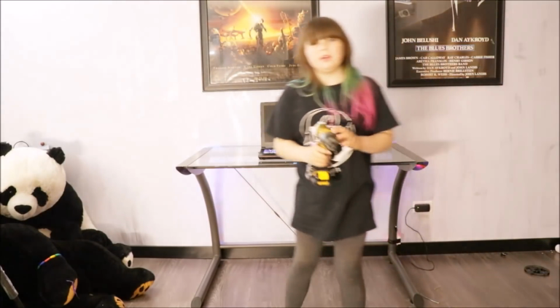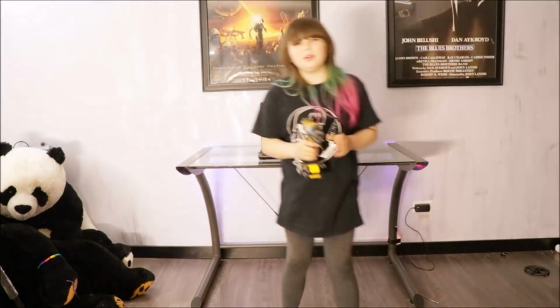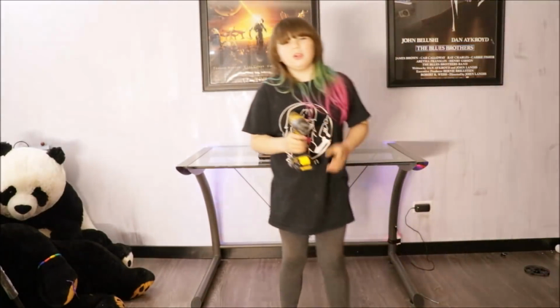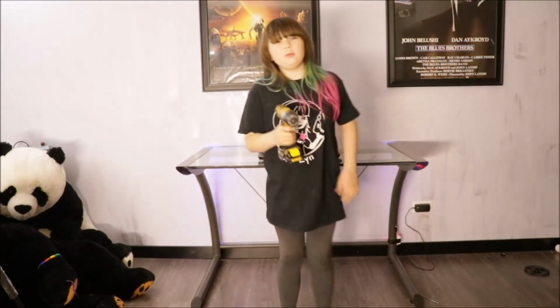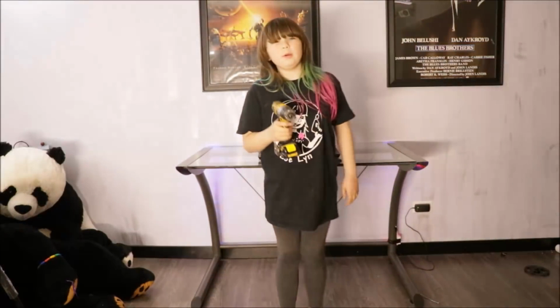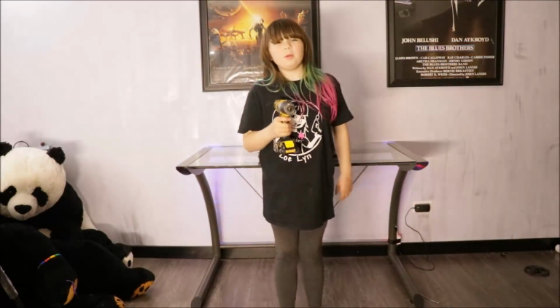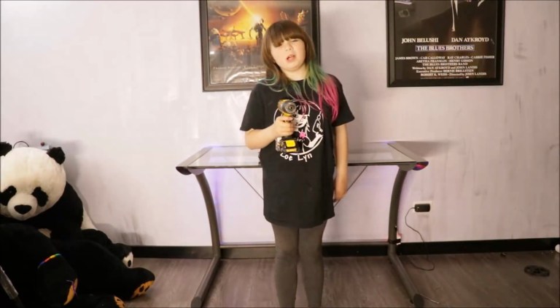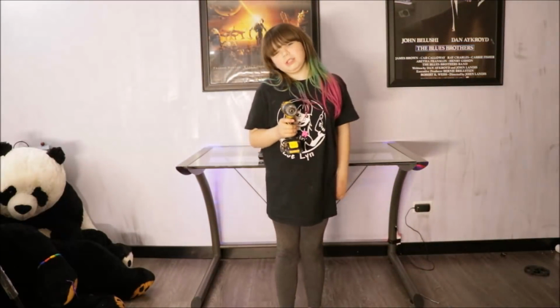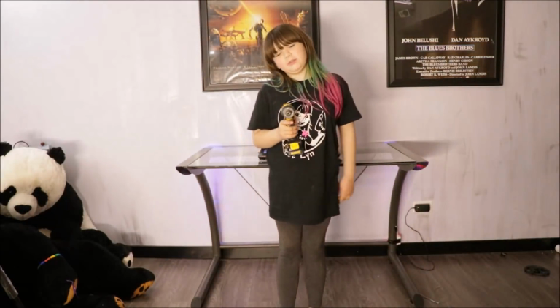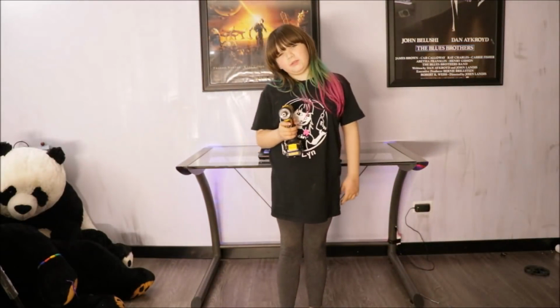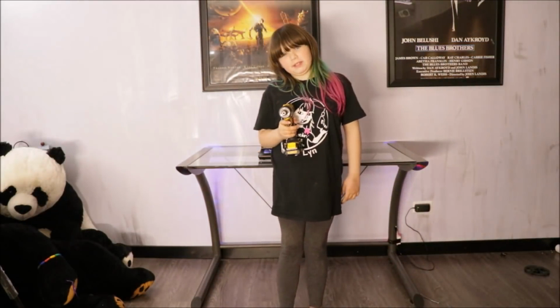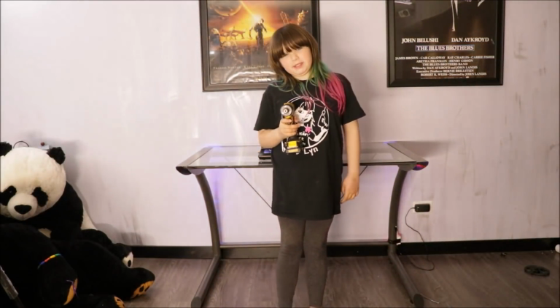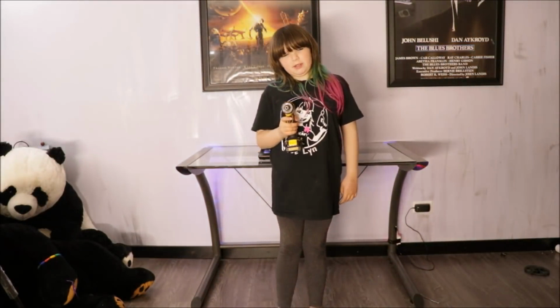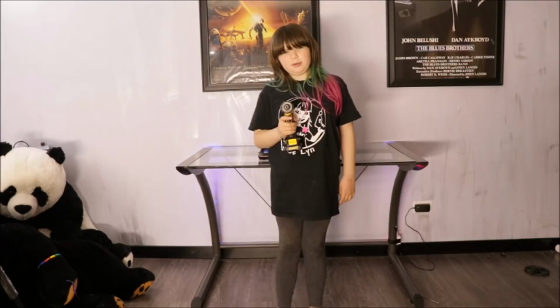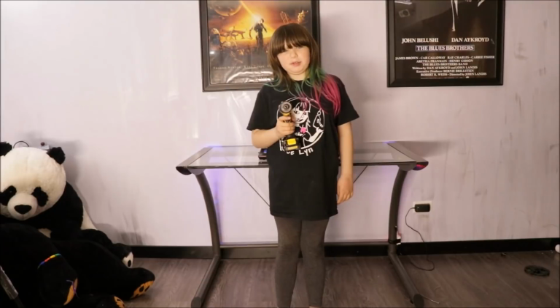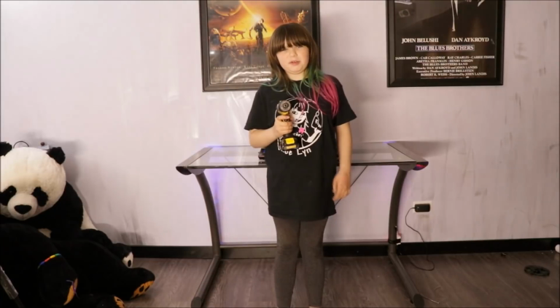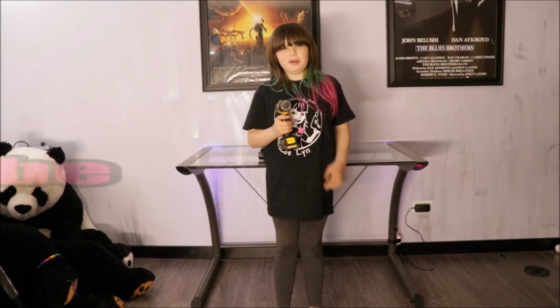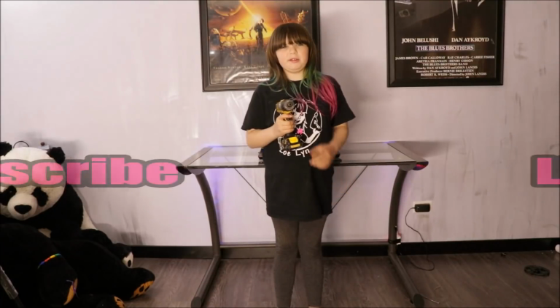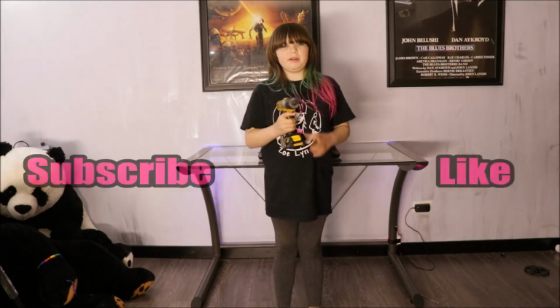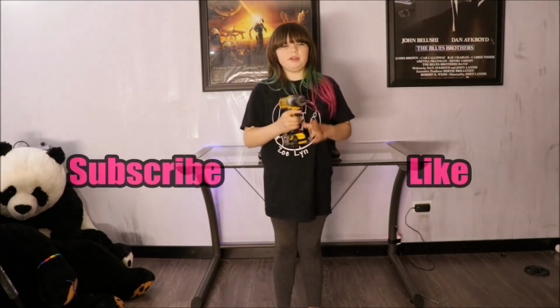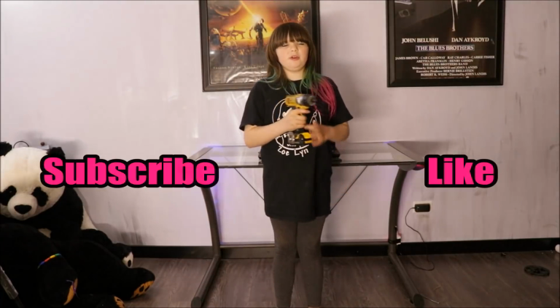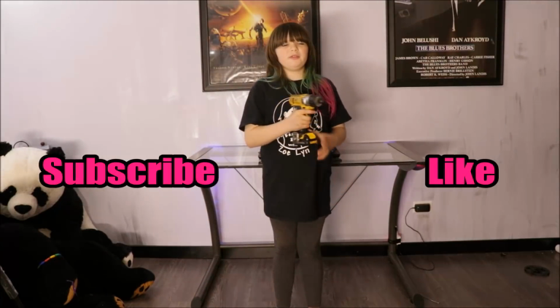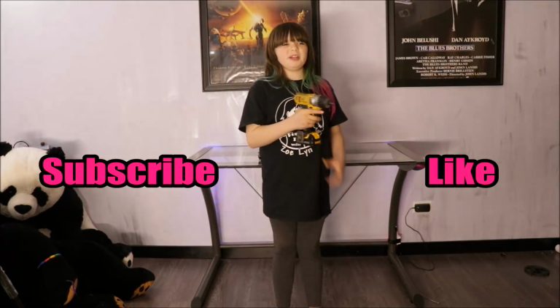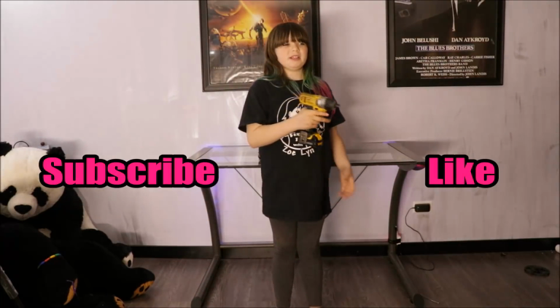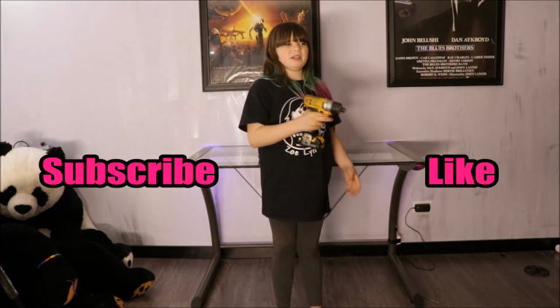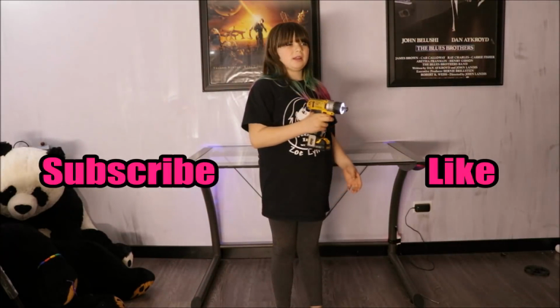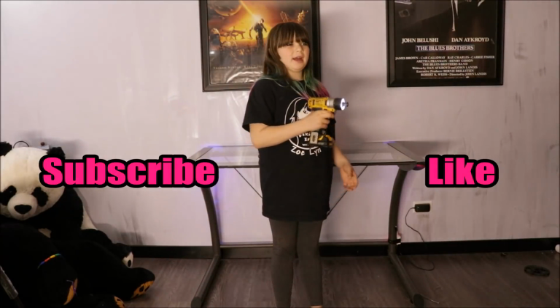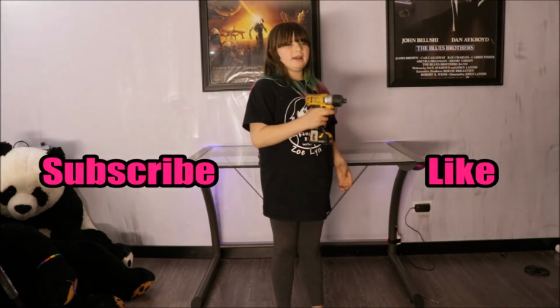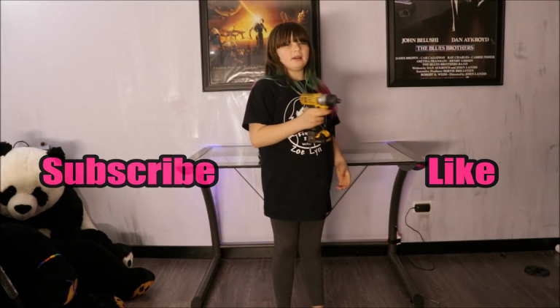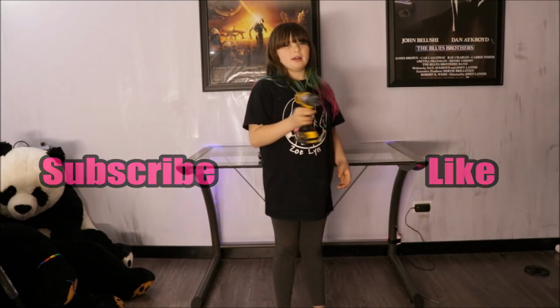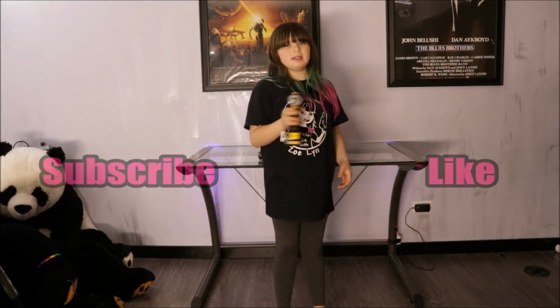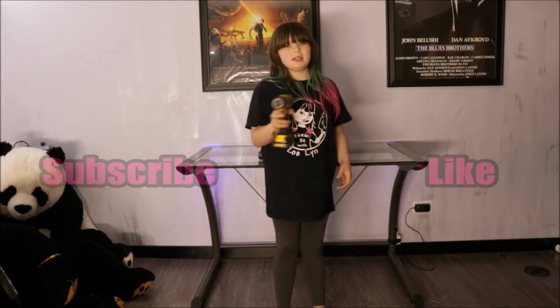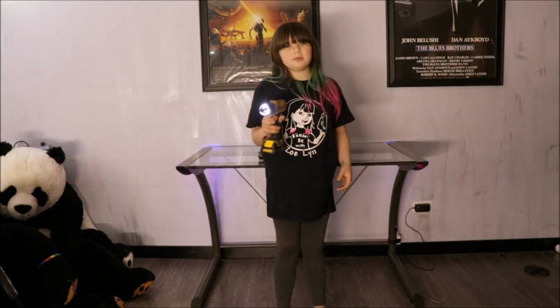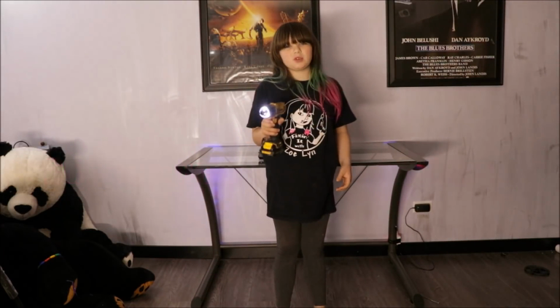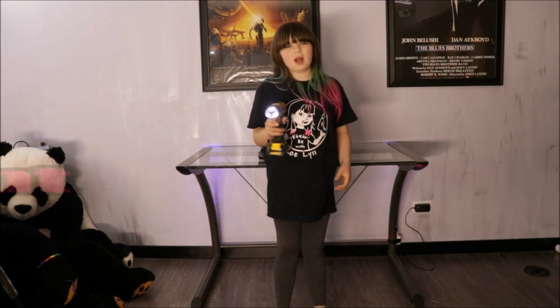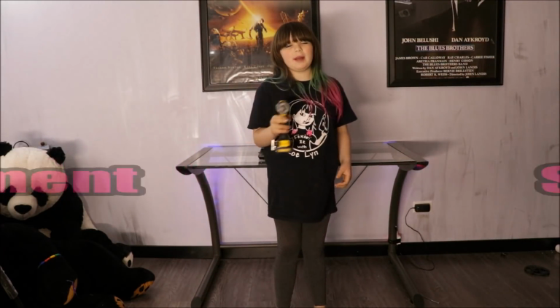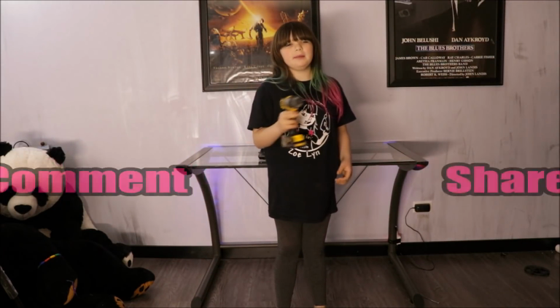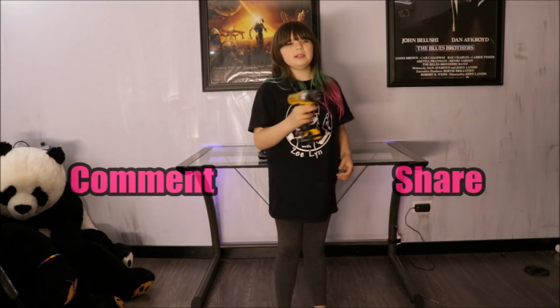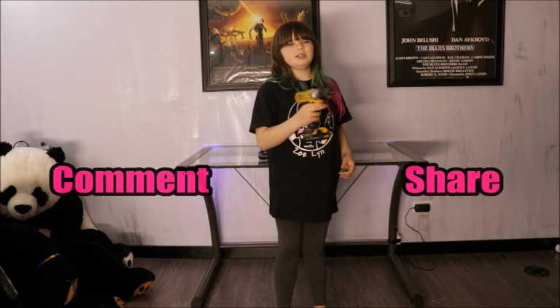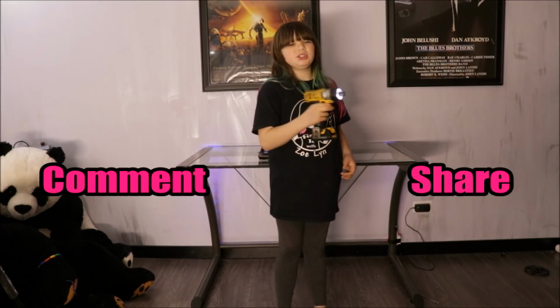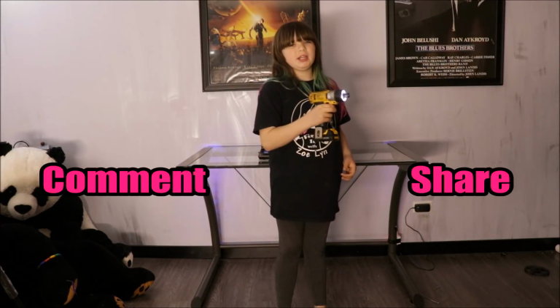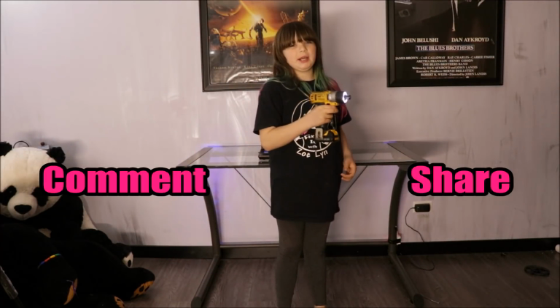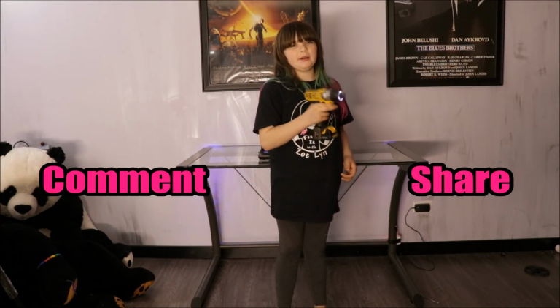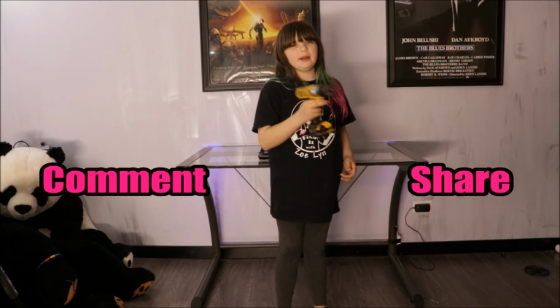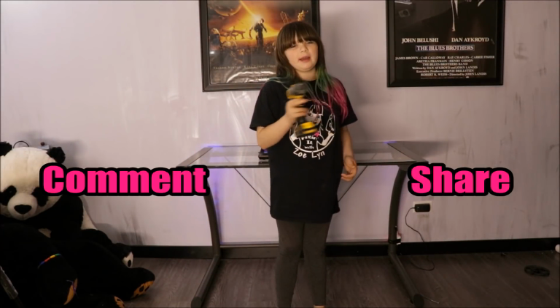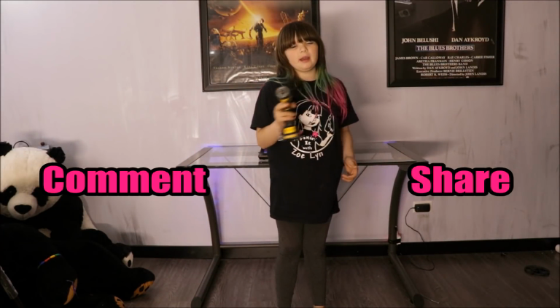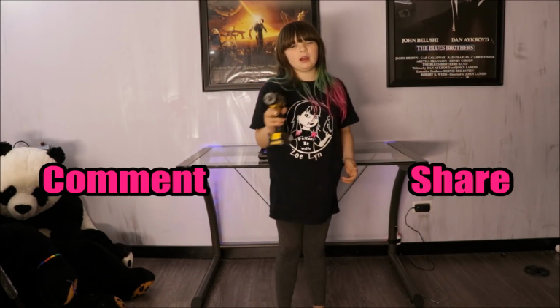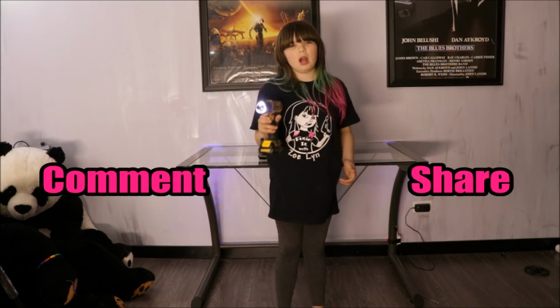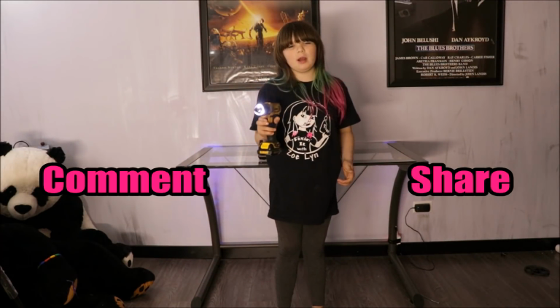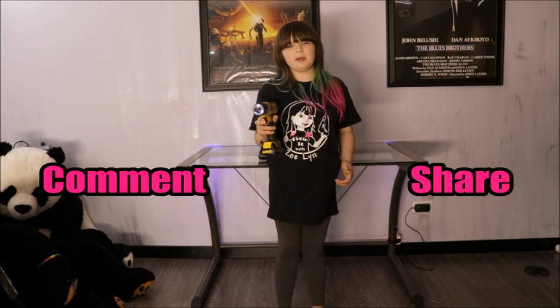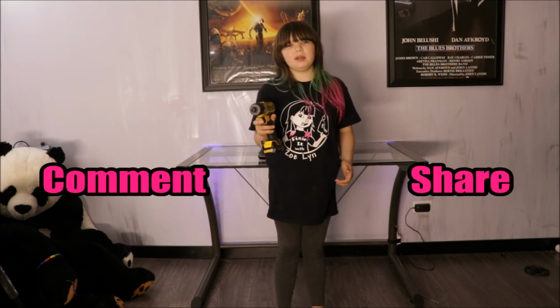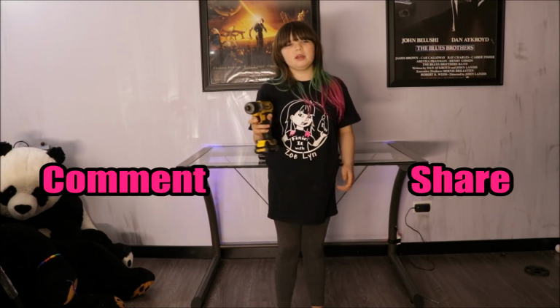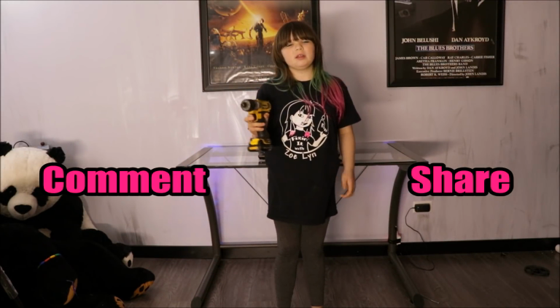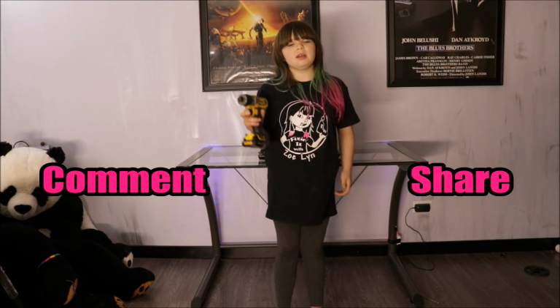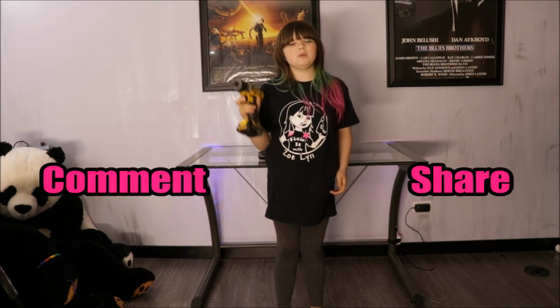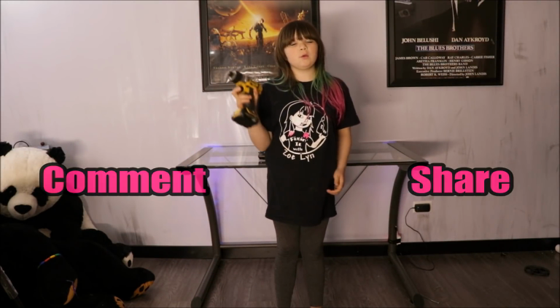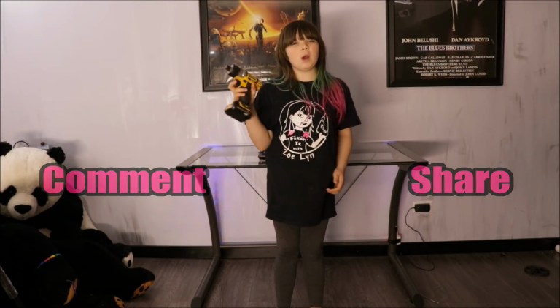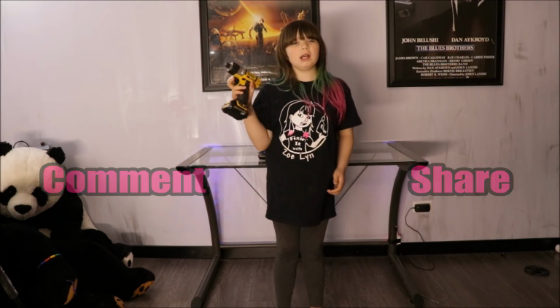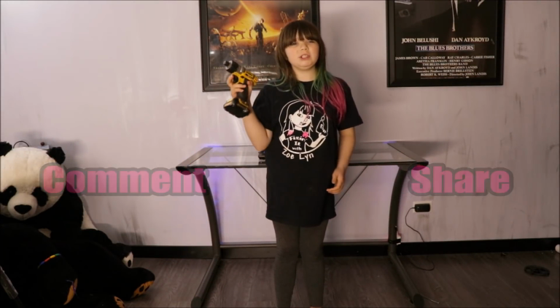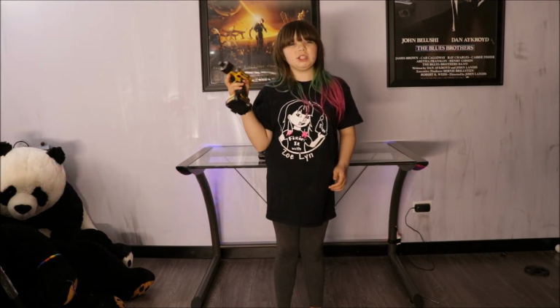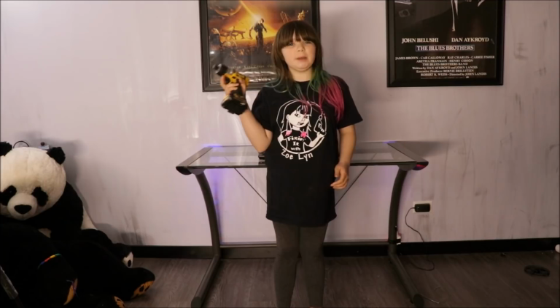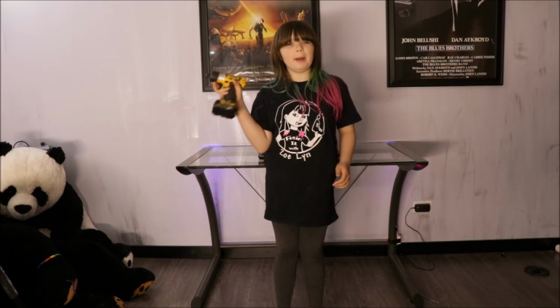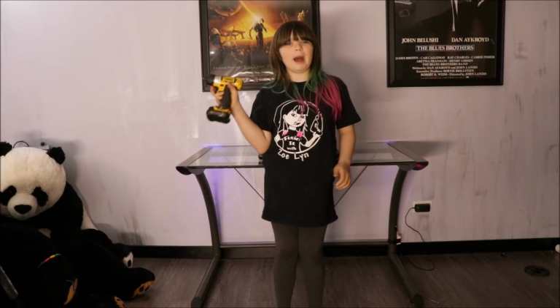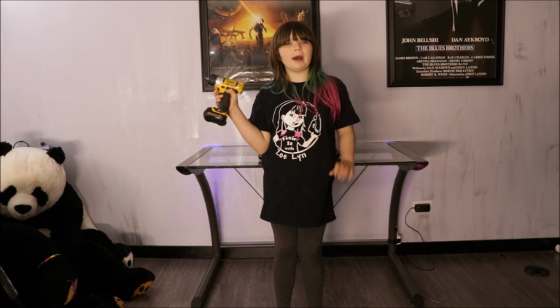You've been watching Fixin' It With Oil — don't forget to like, subscribe, share, and comment. Thanks for watching. Bye!